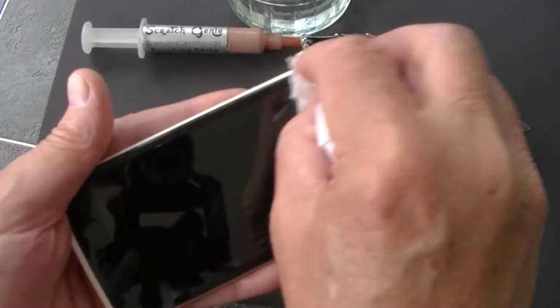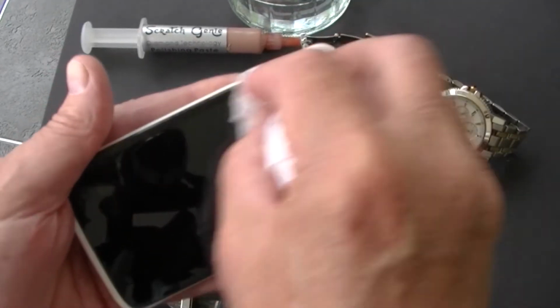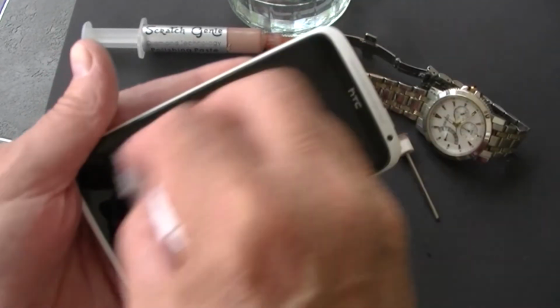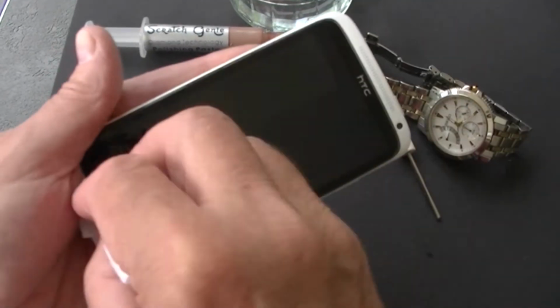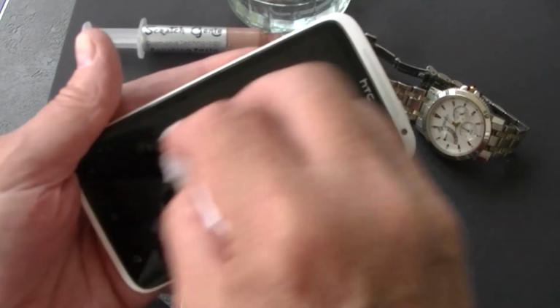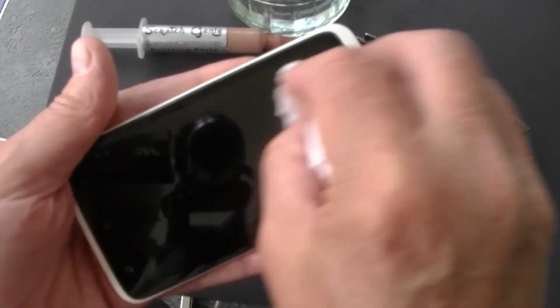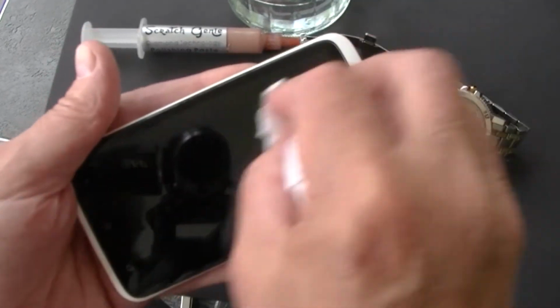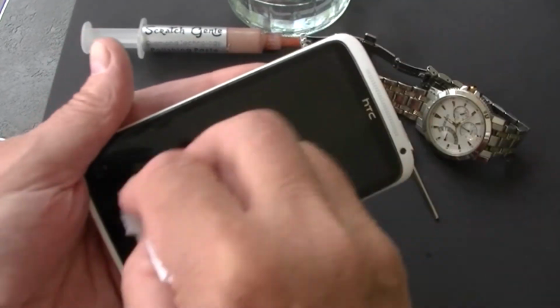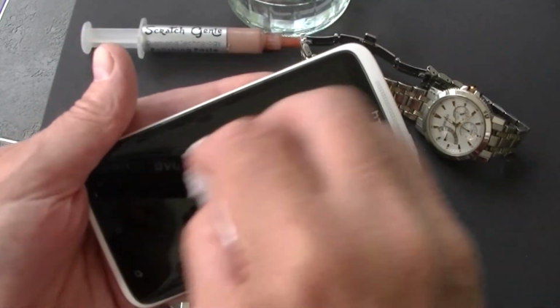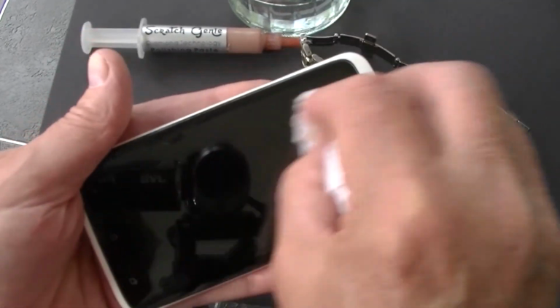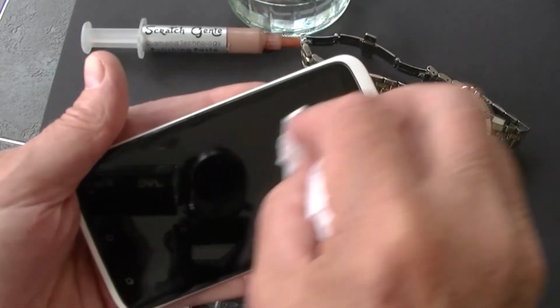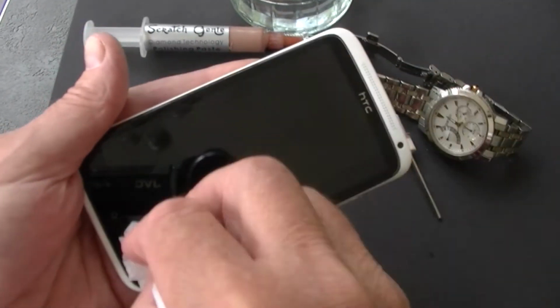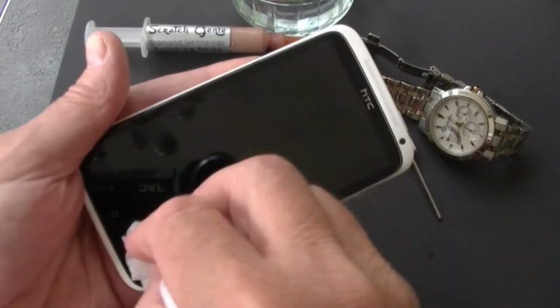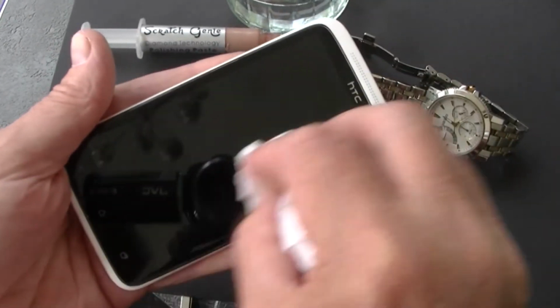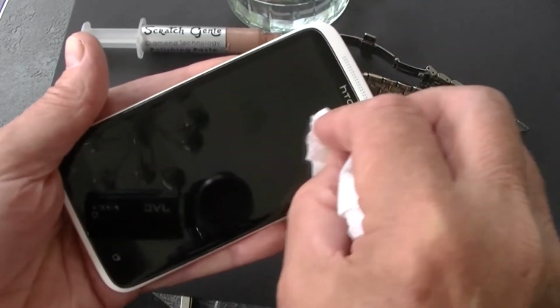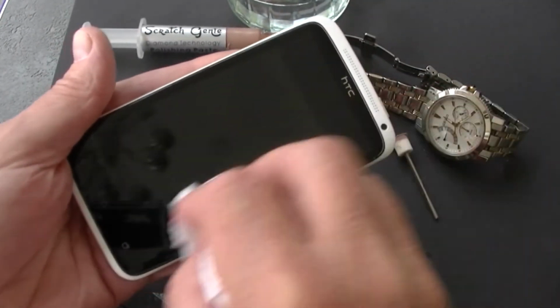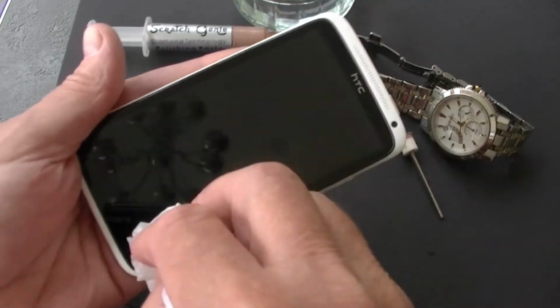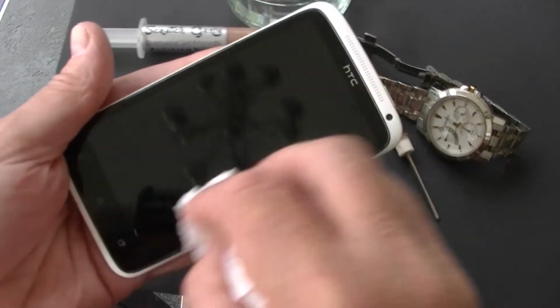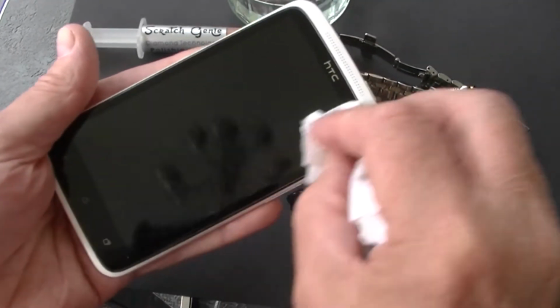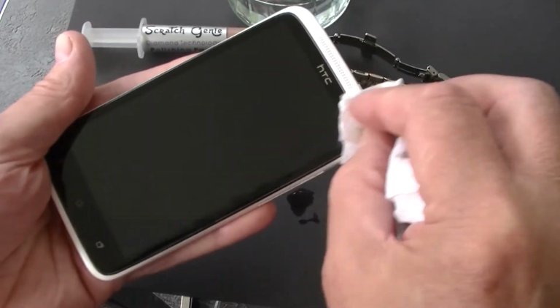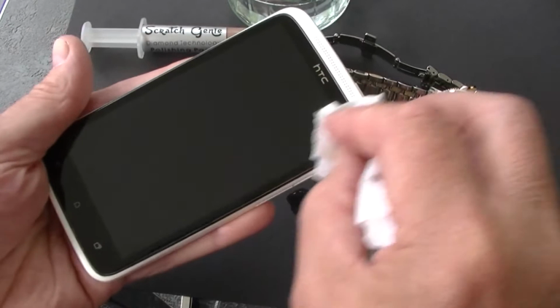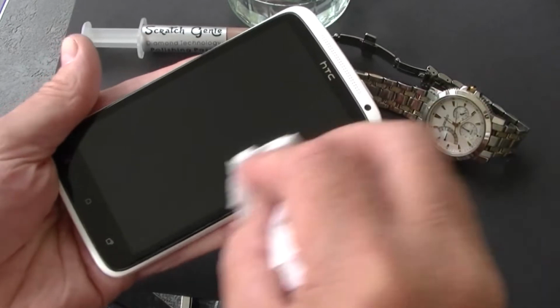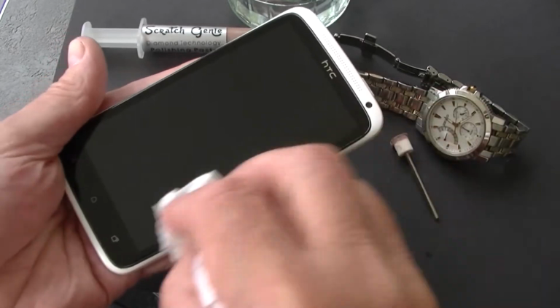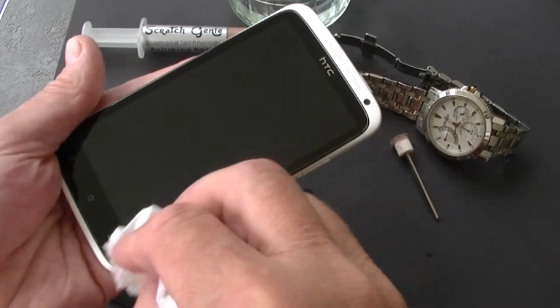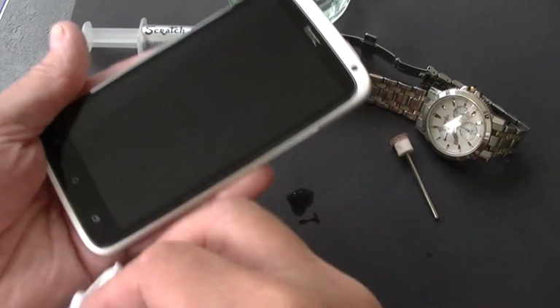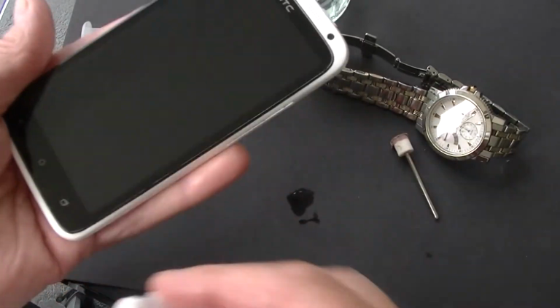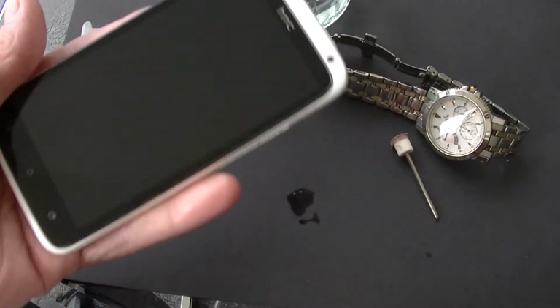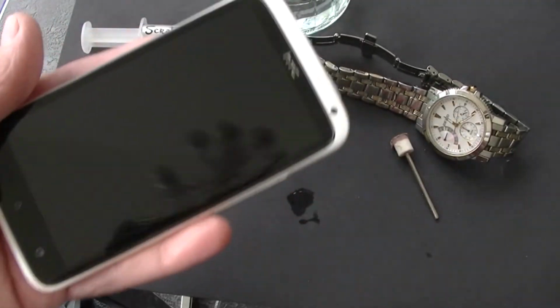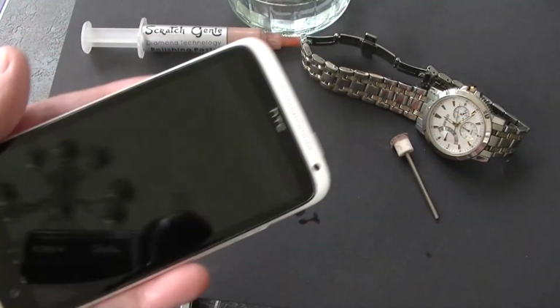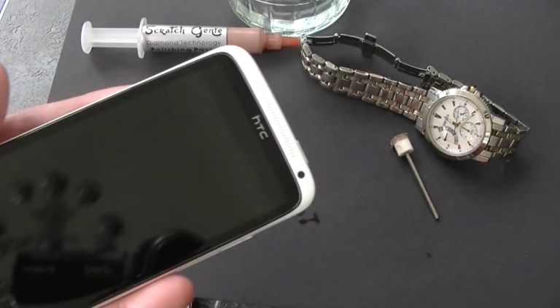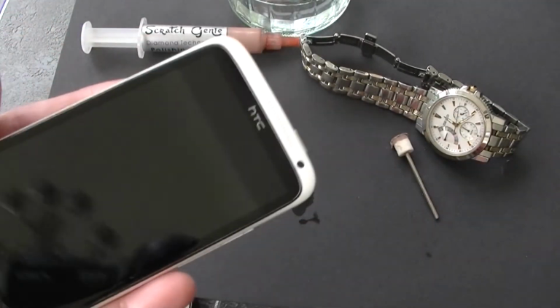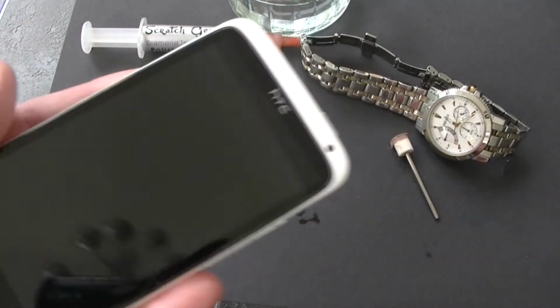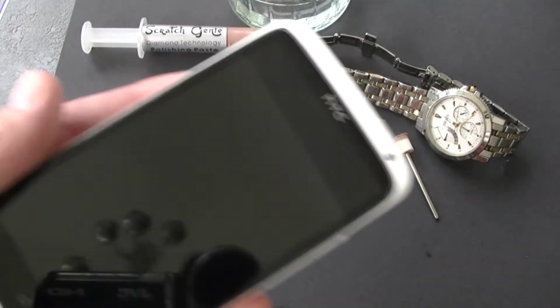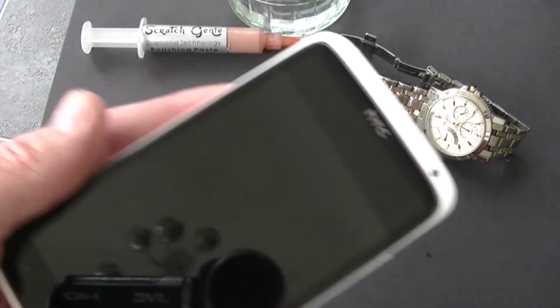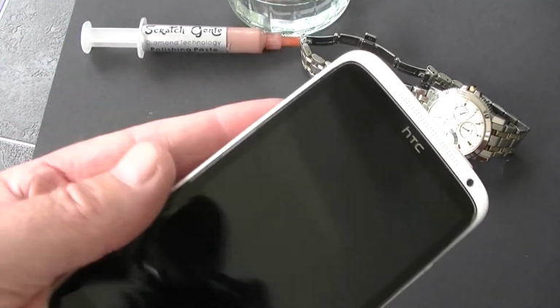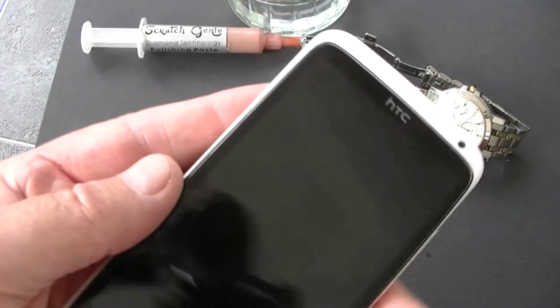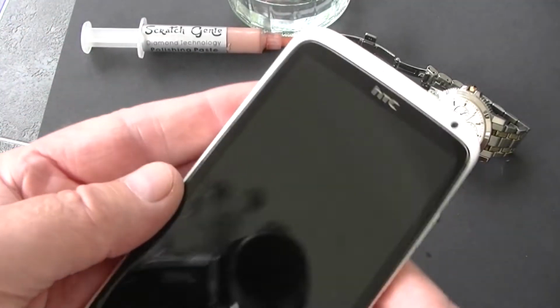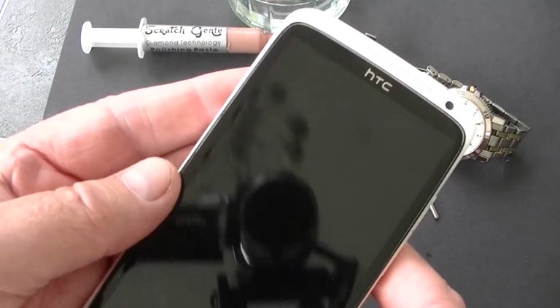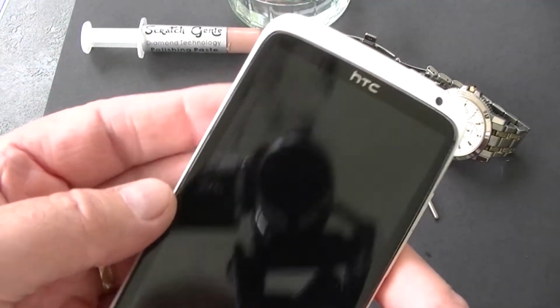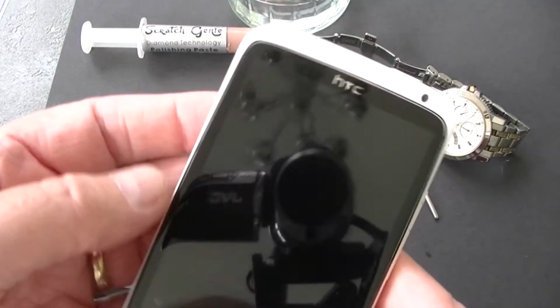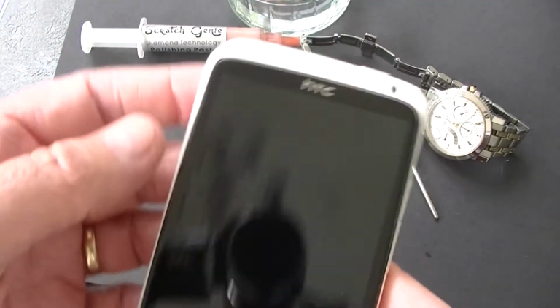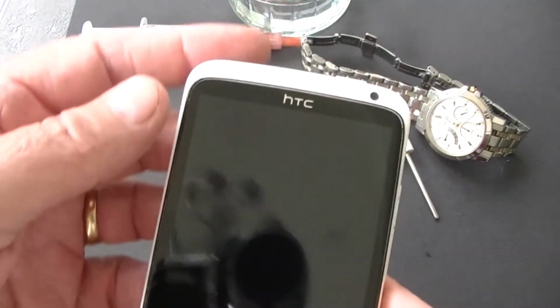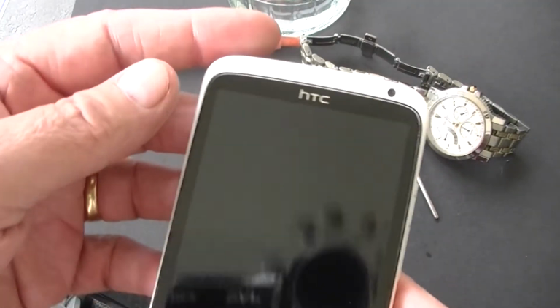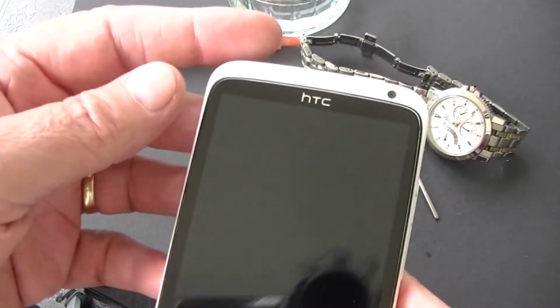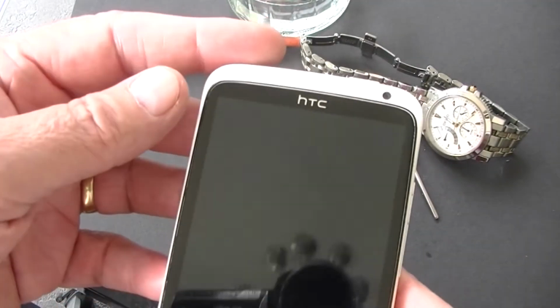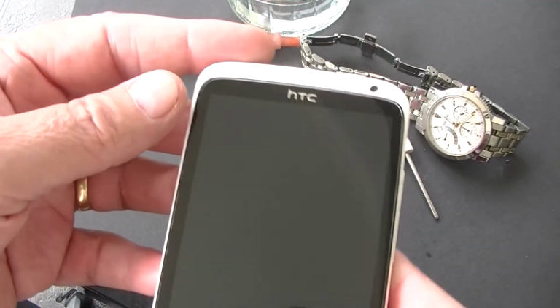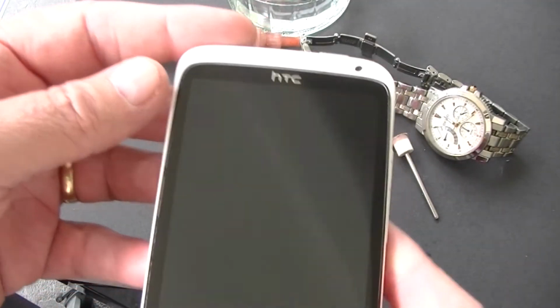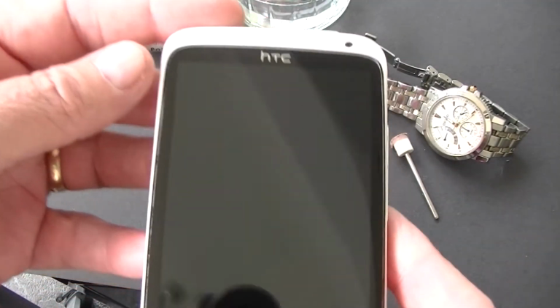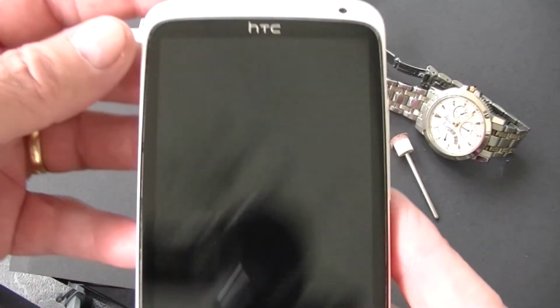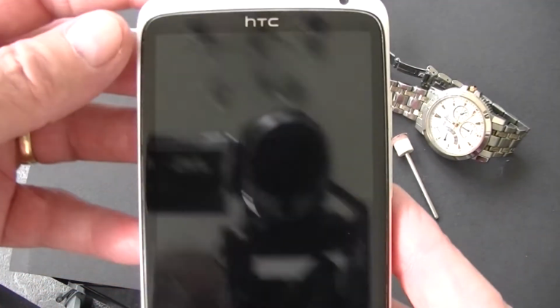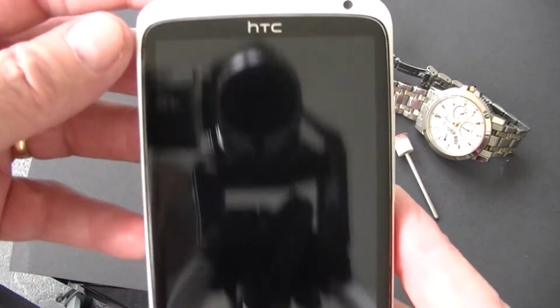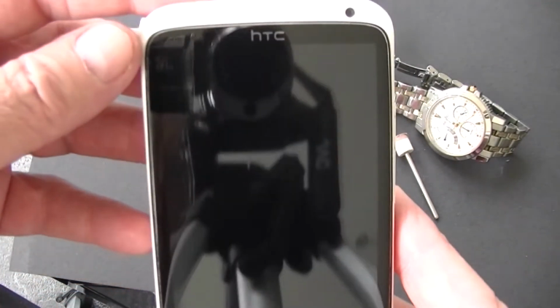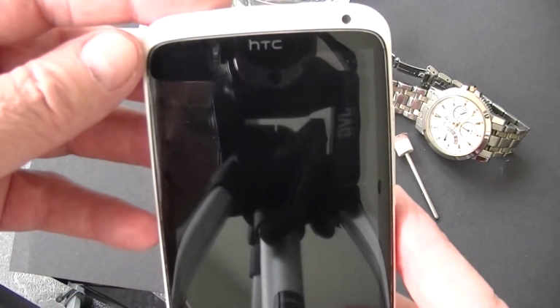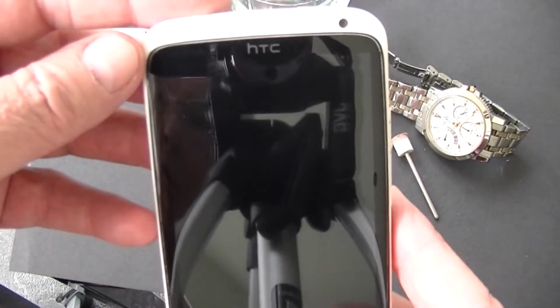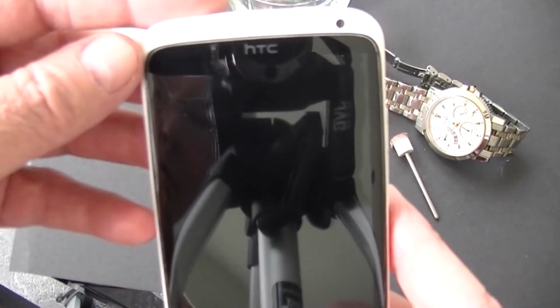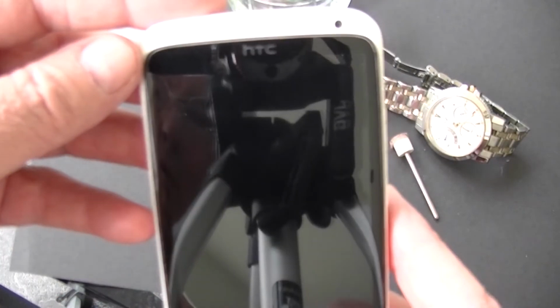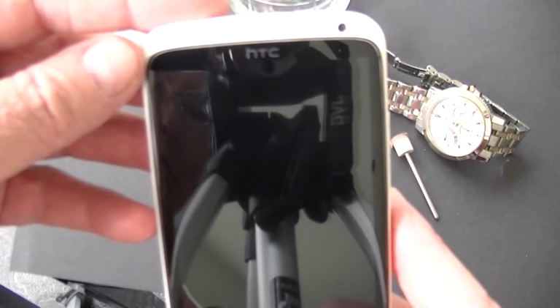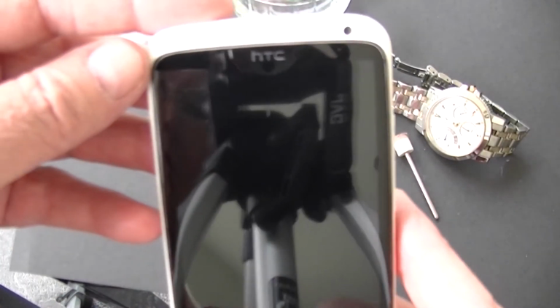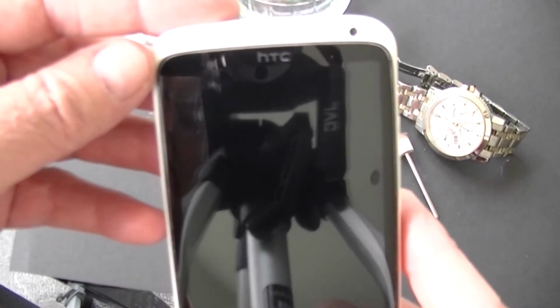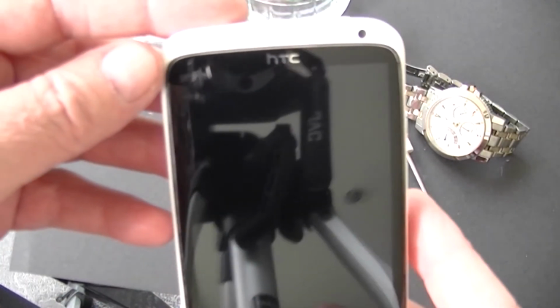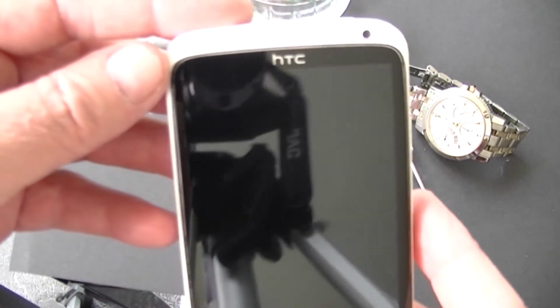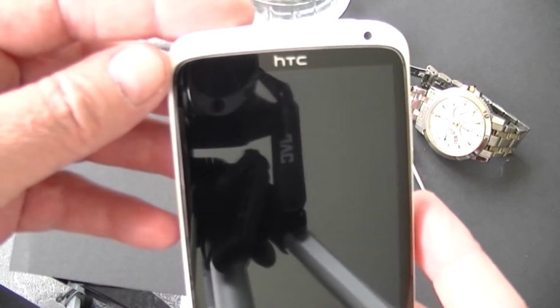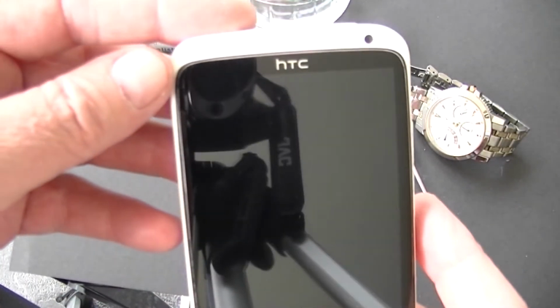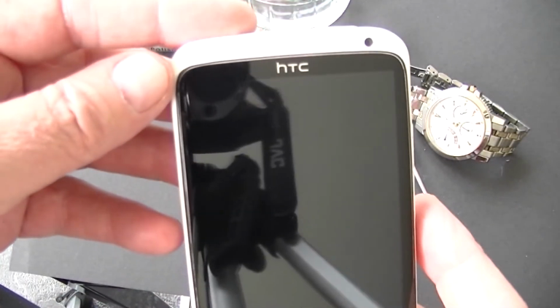Clean it with a paper towel. And here it is looking like new again.